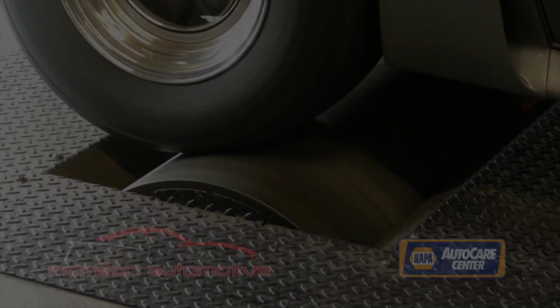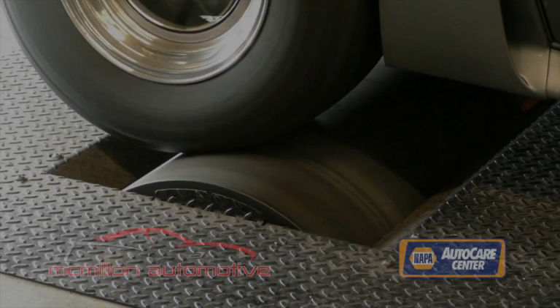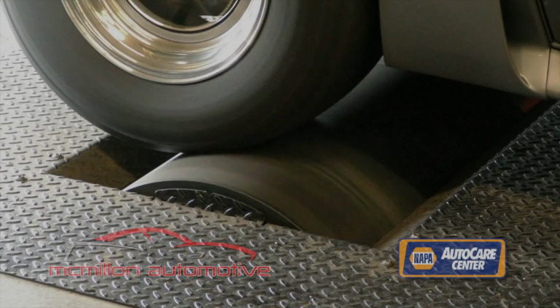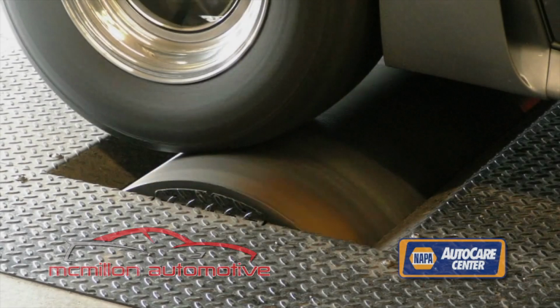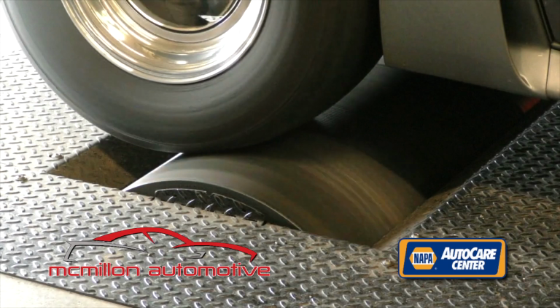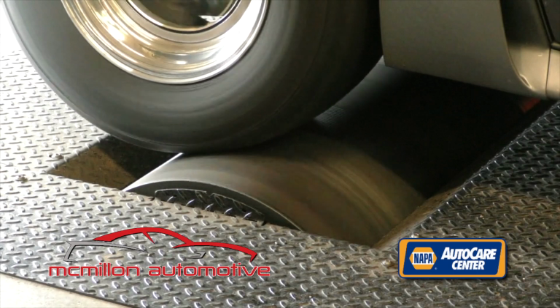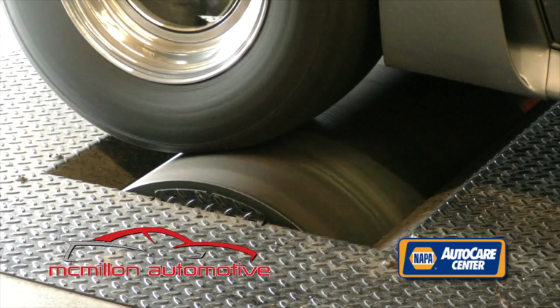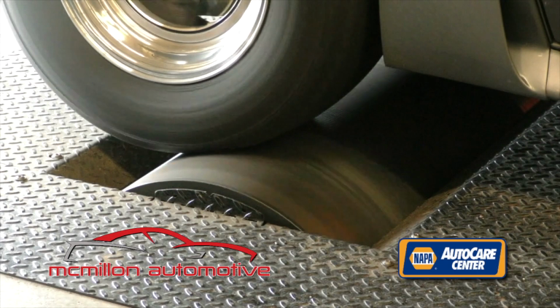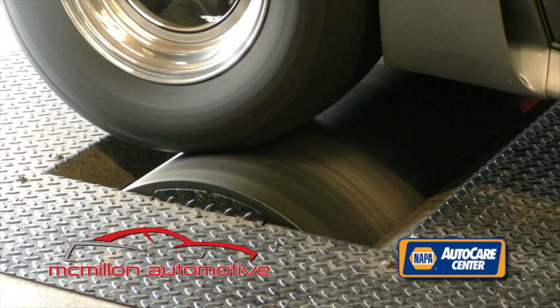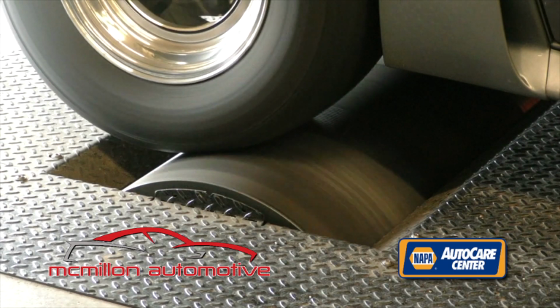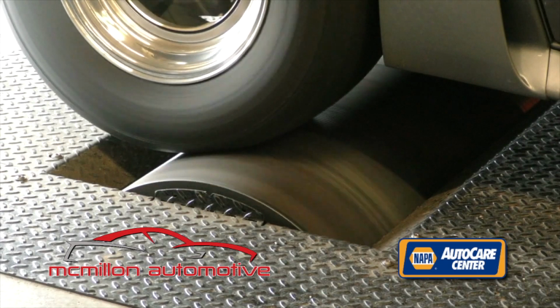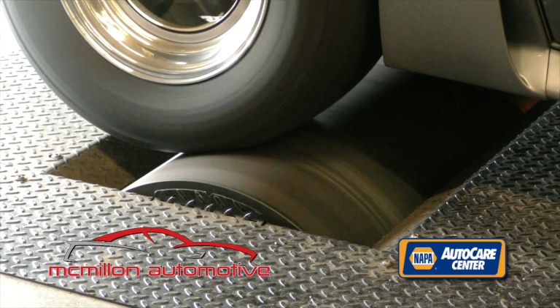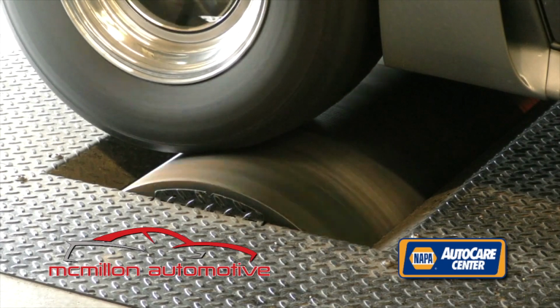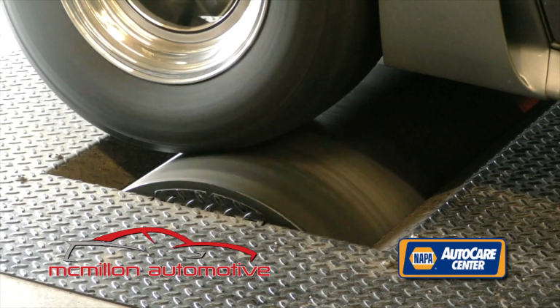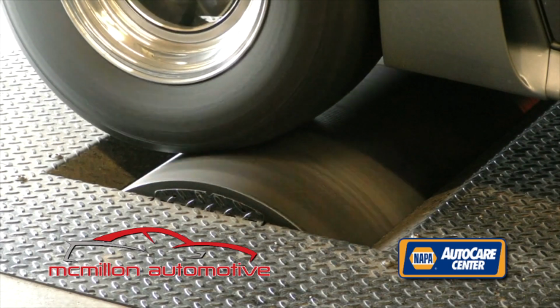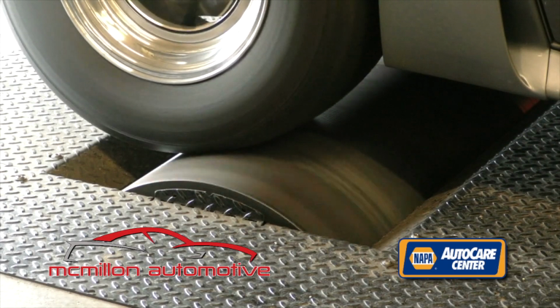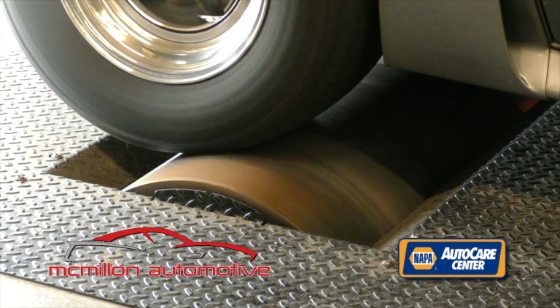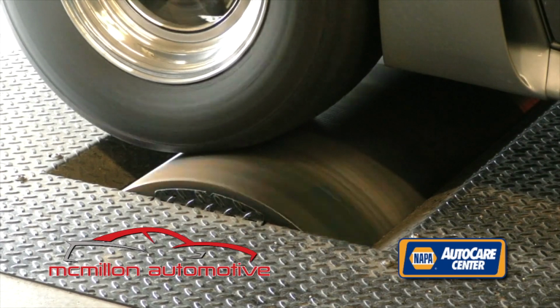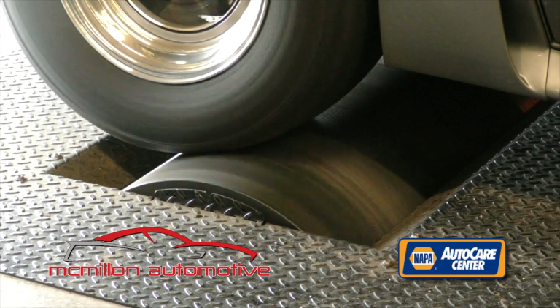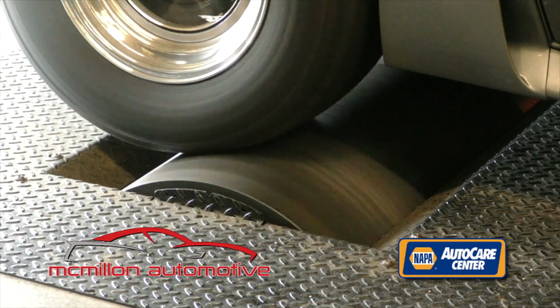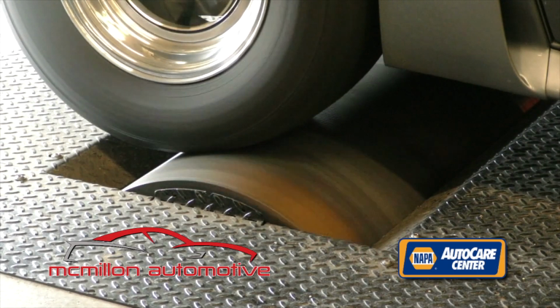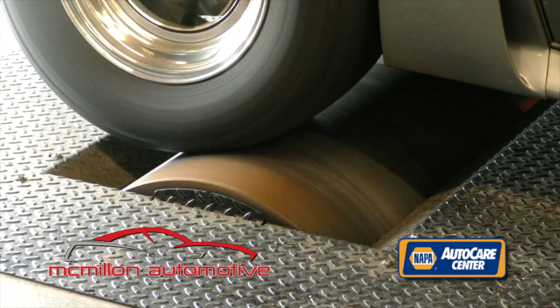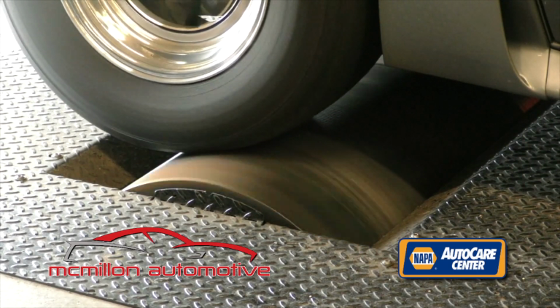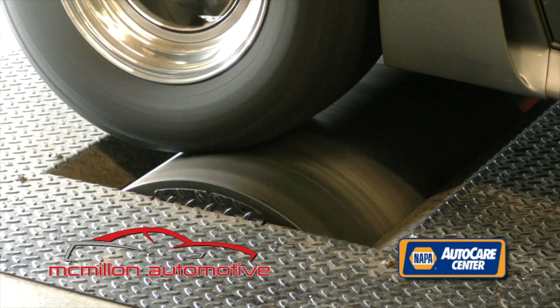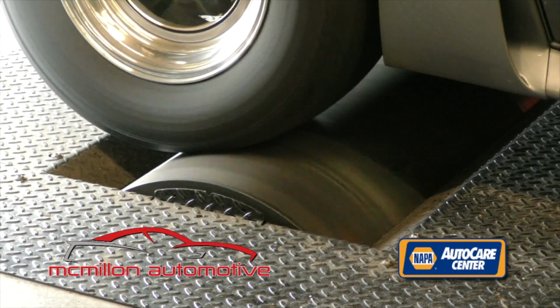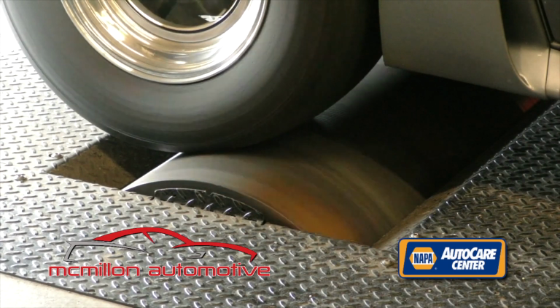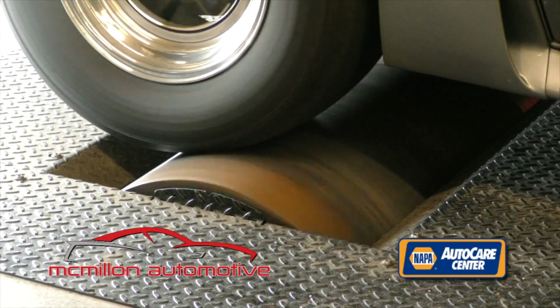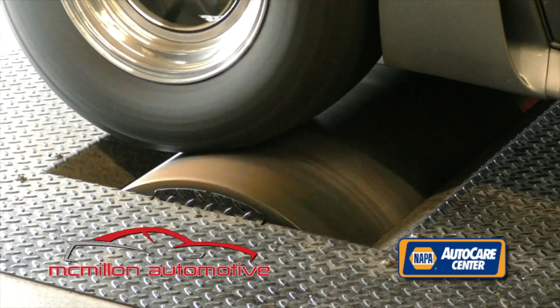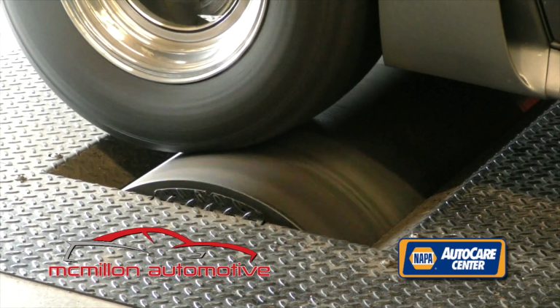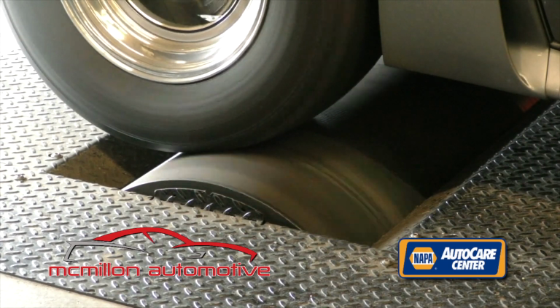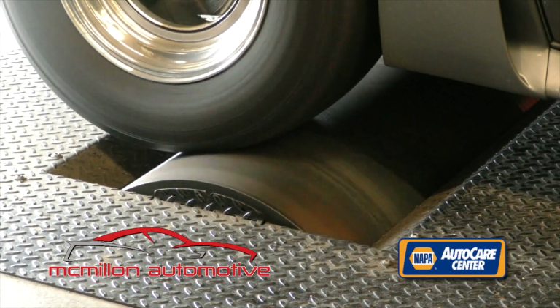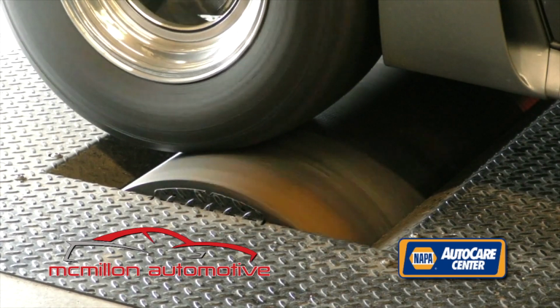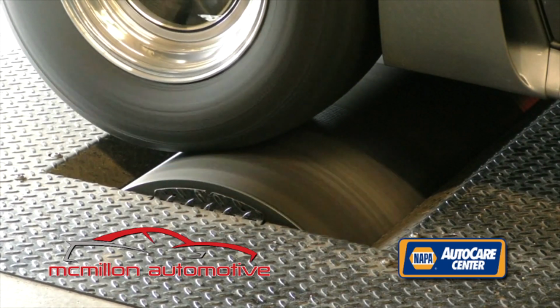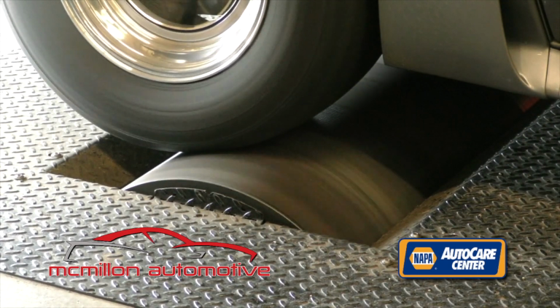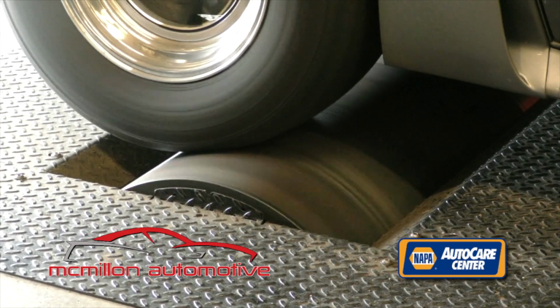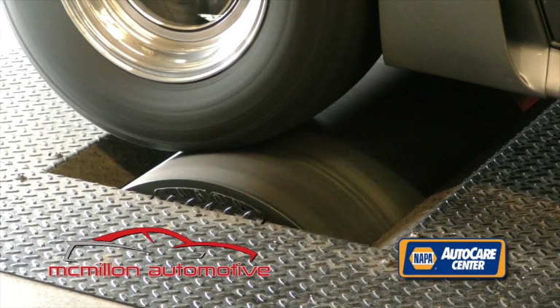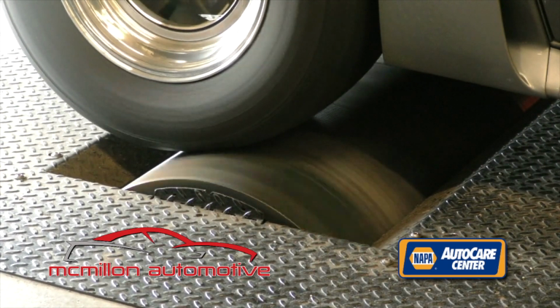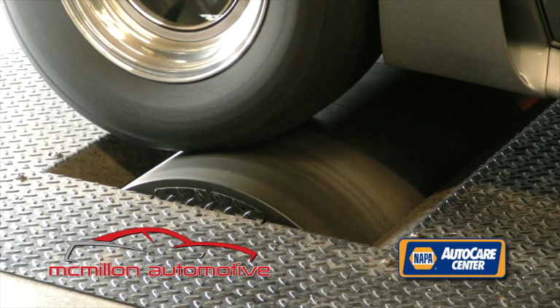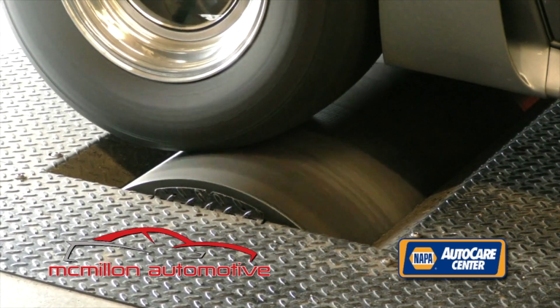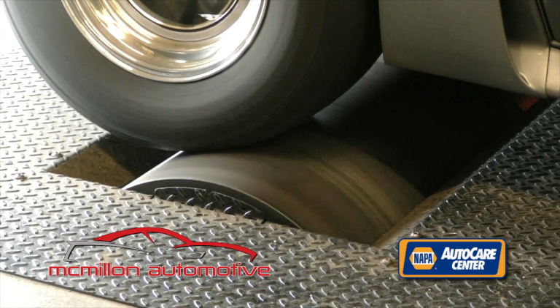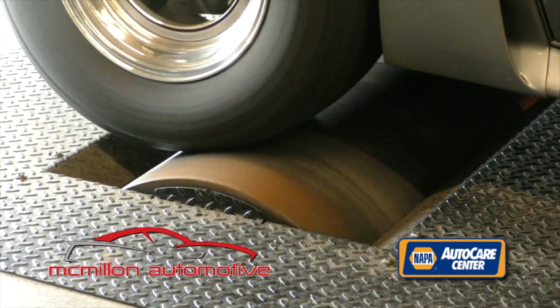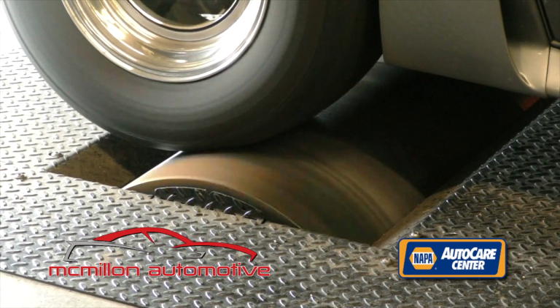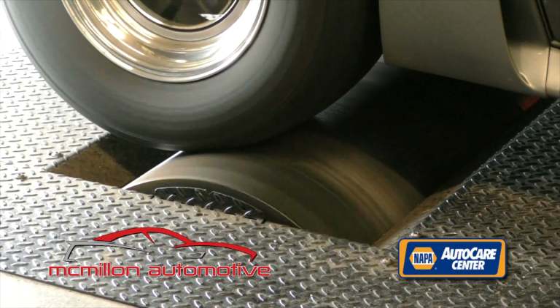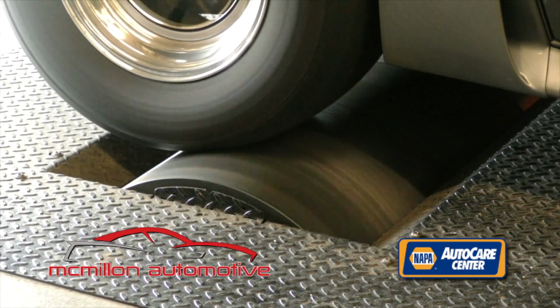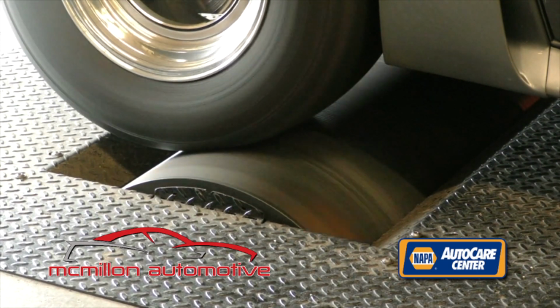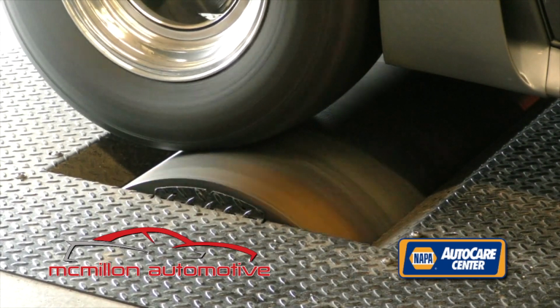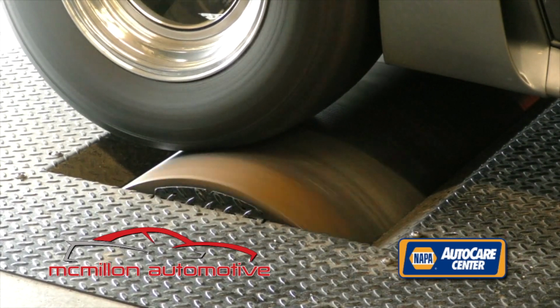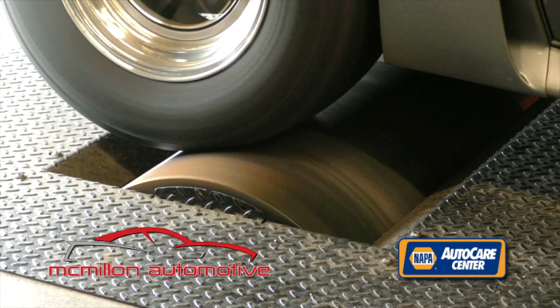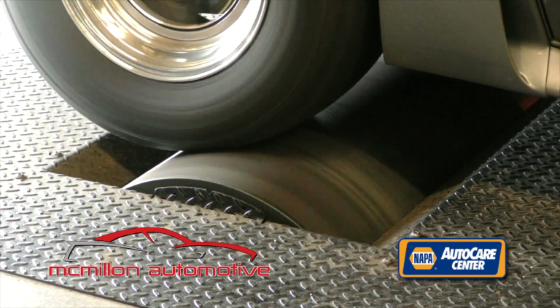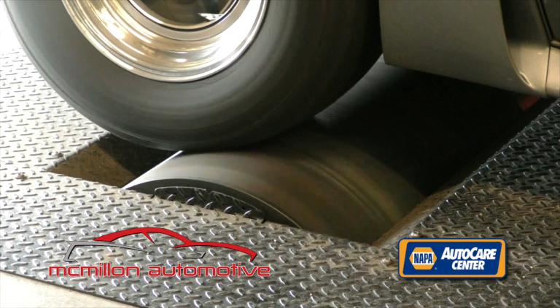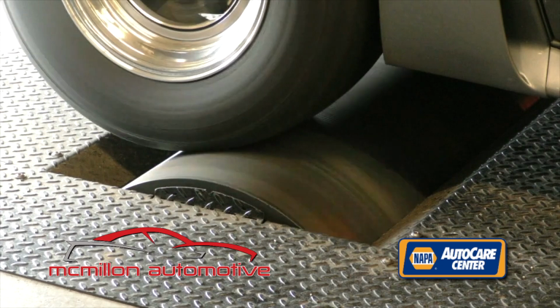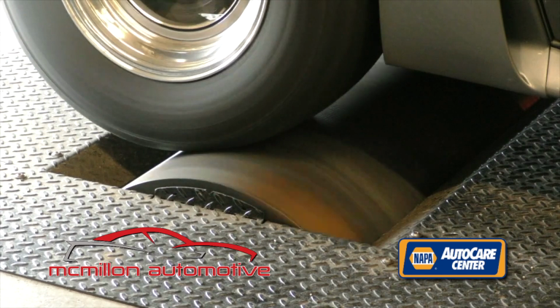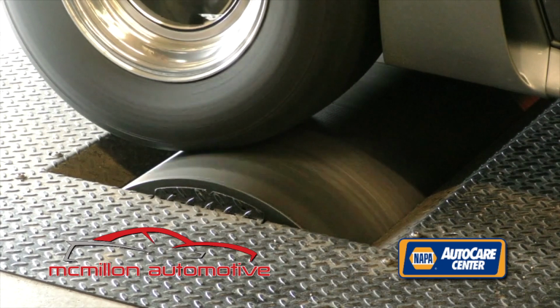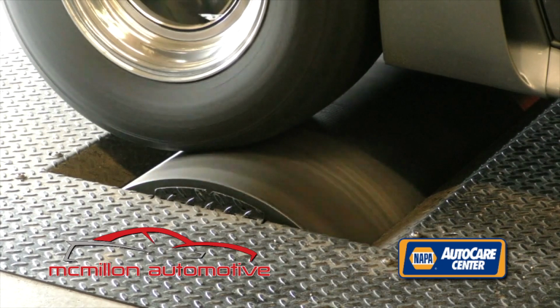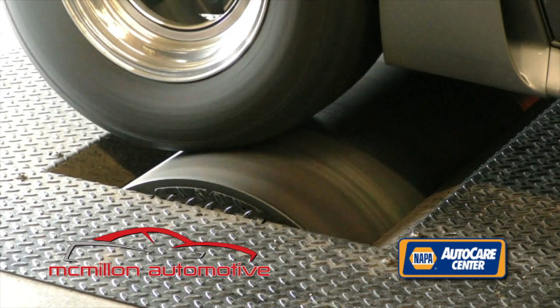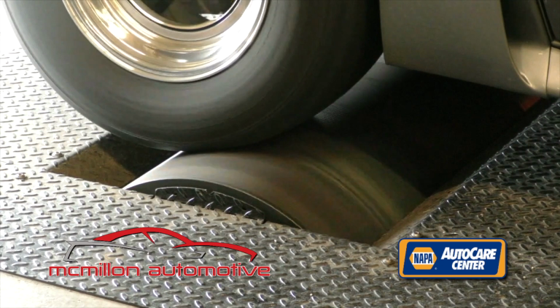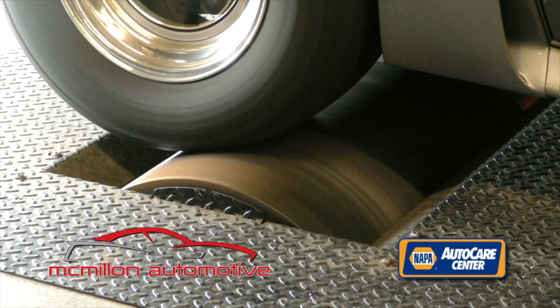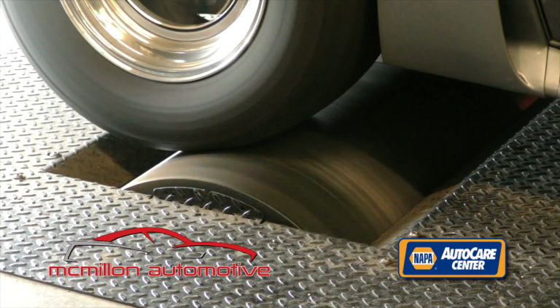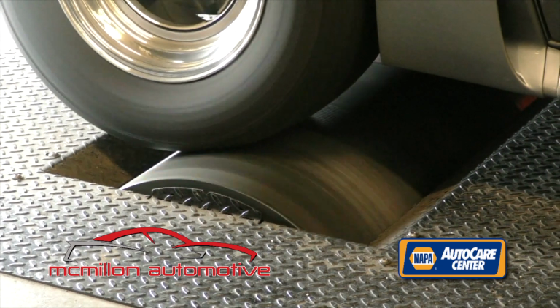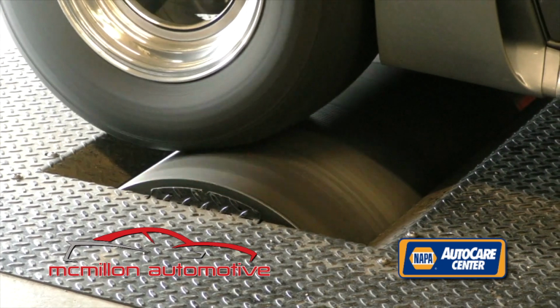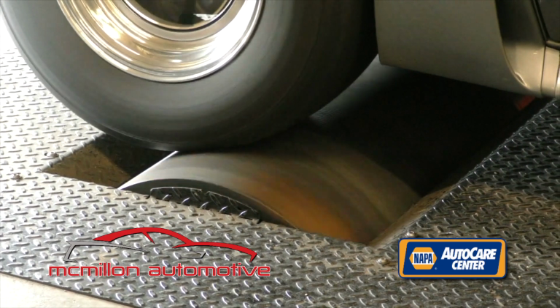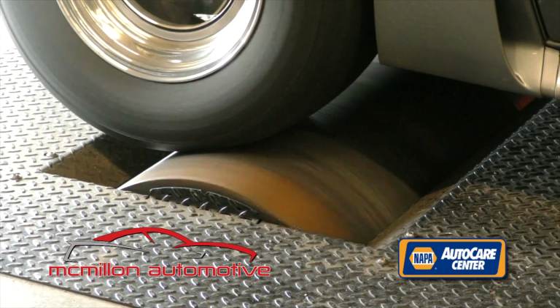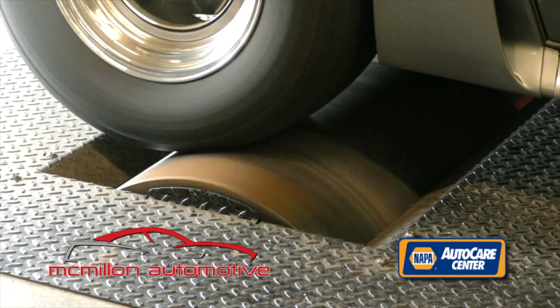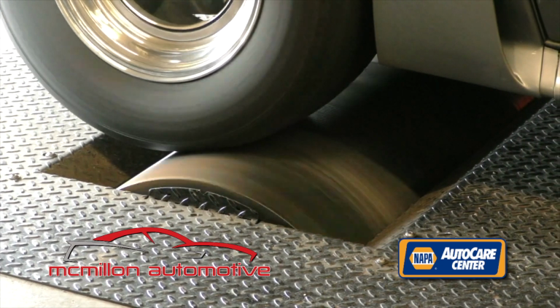There's only a few of these engine dynos in that area, and you can see this one at McMillan's Automotive in Axton.